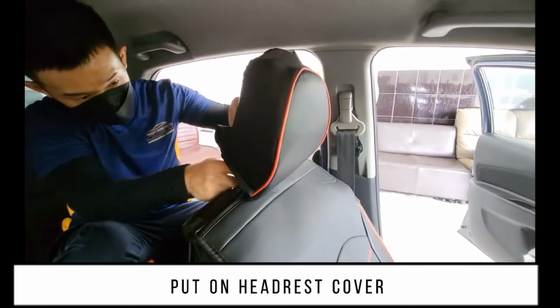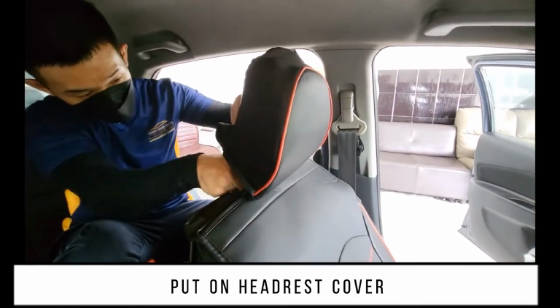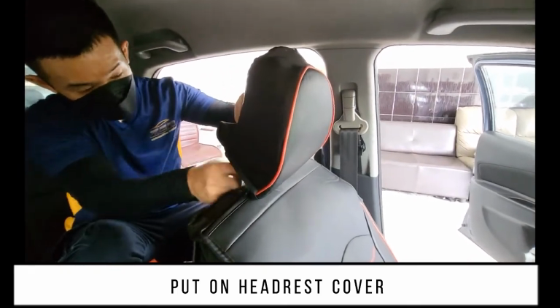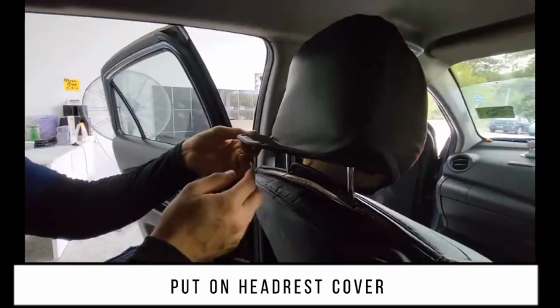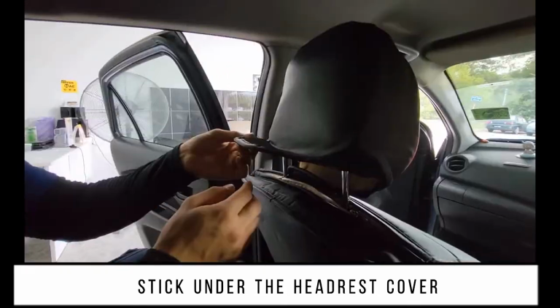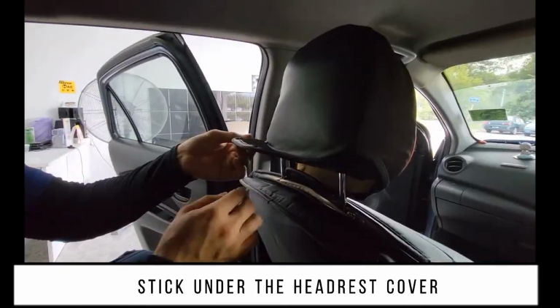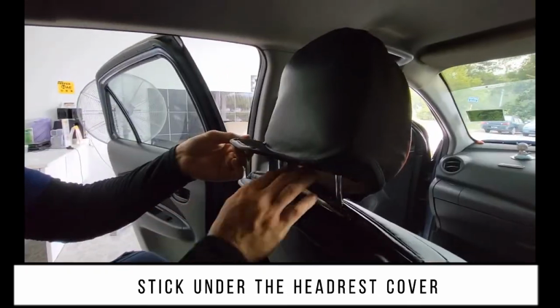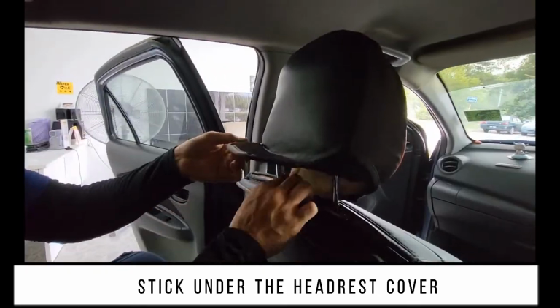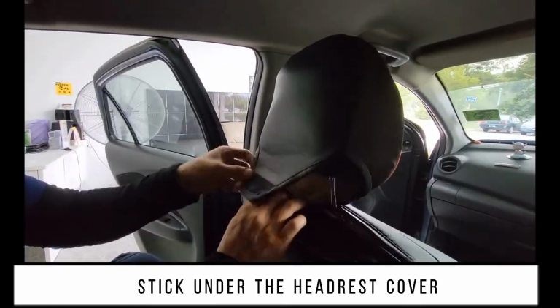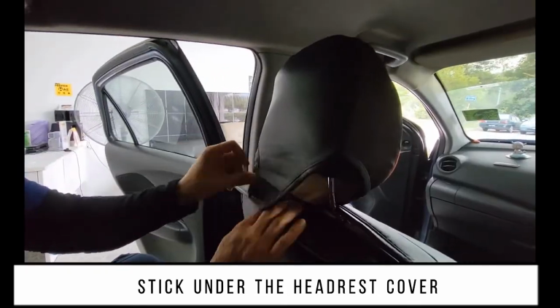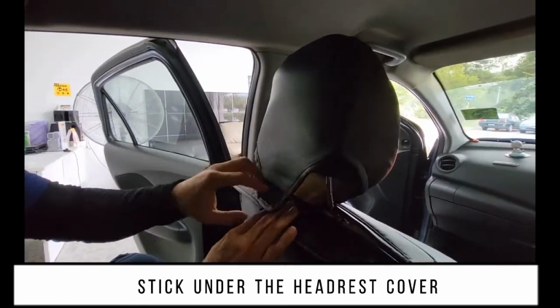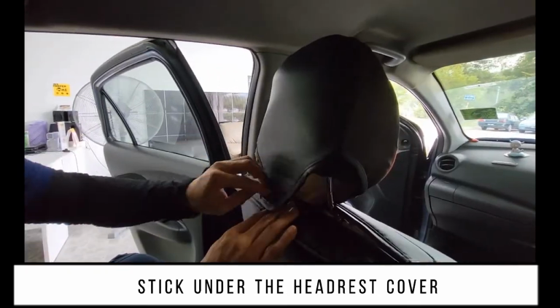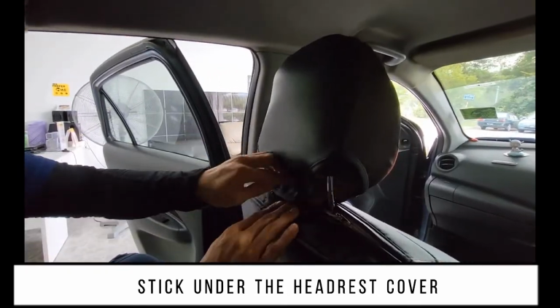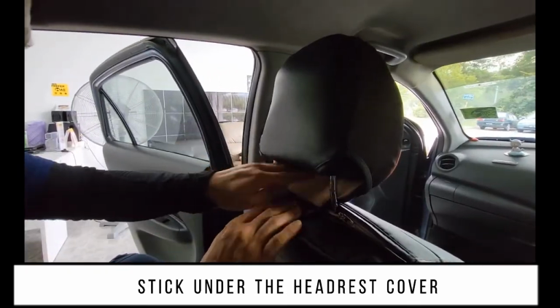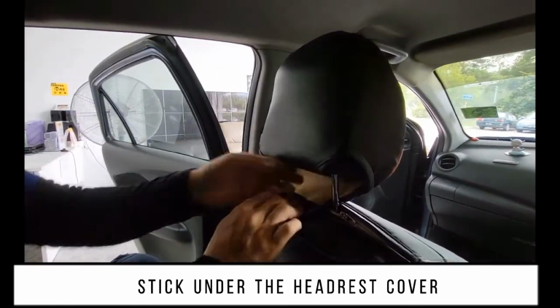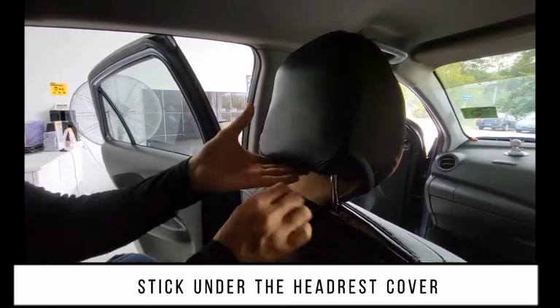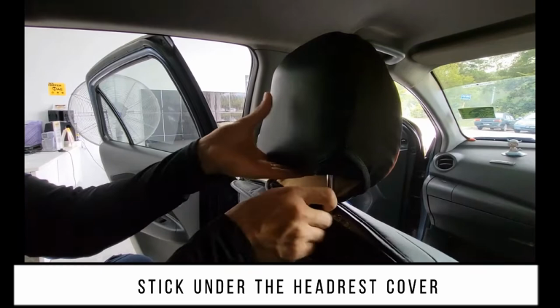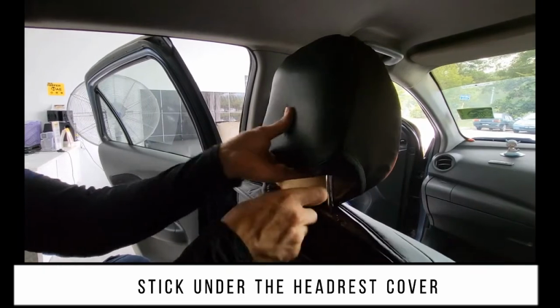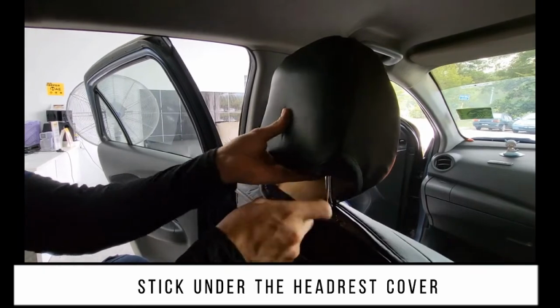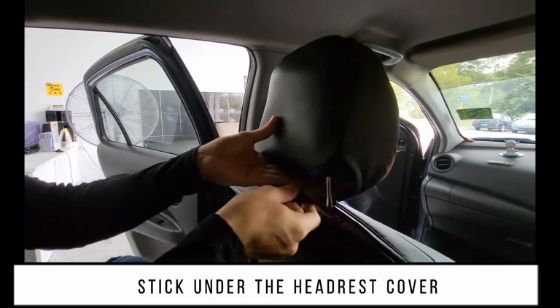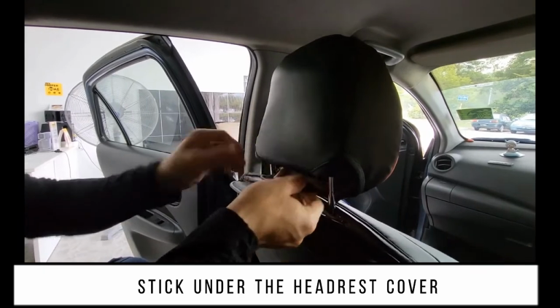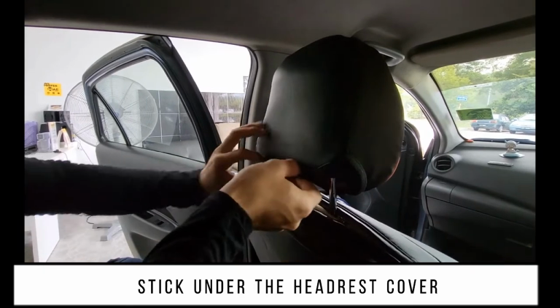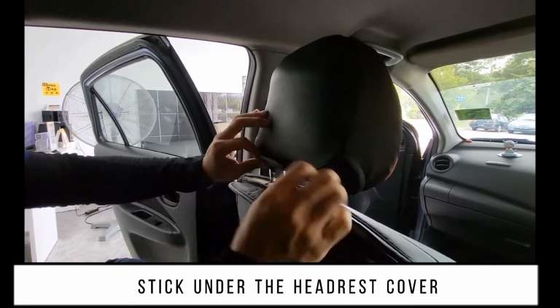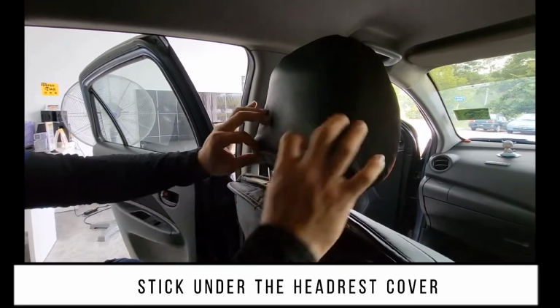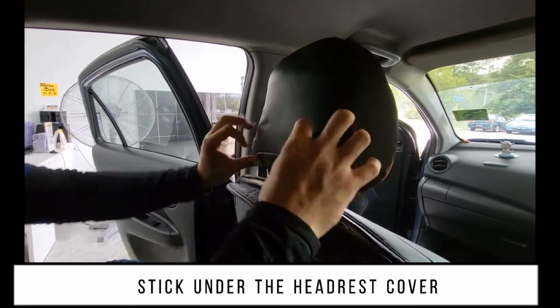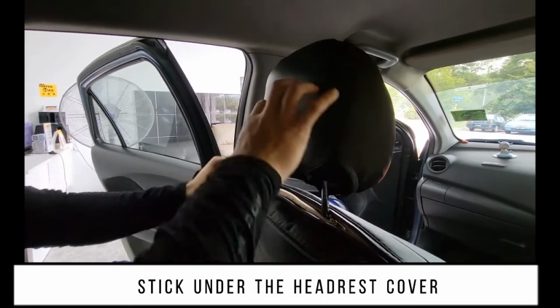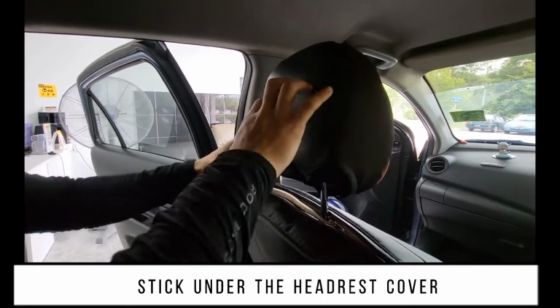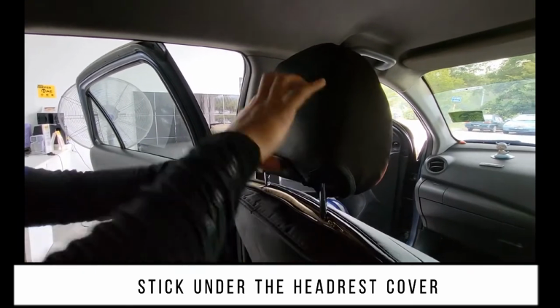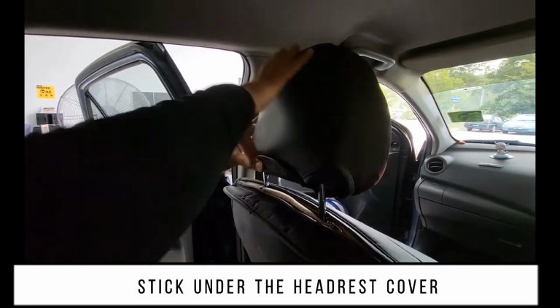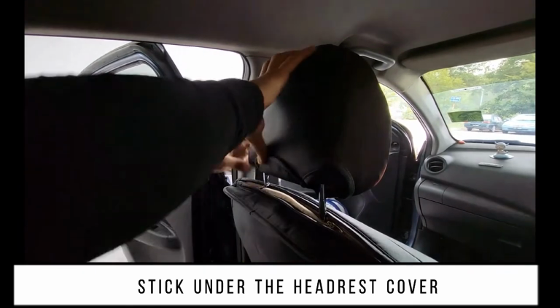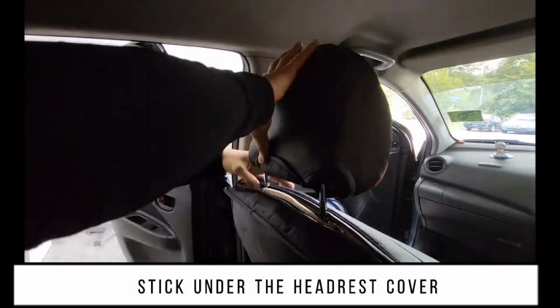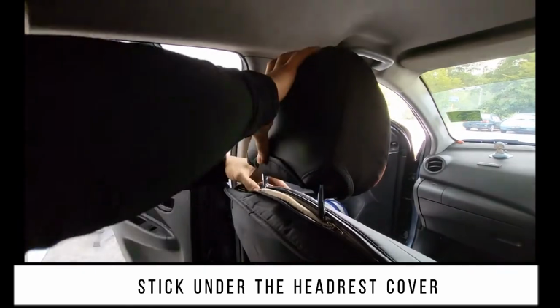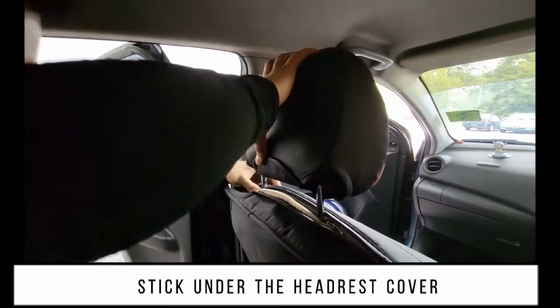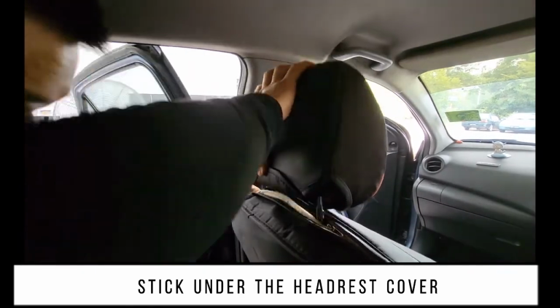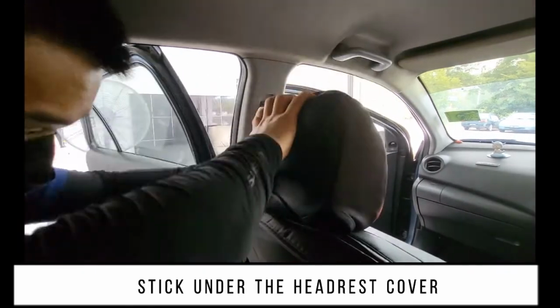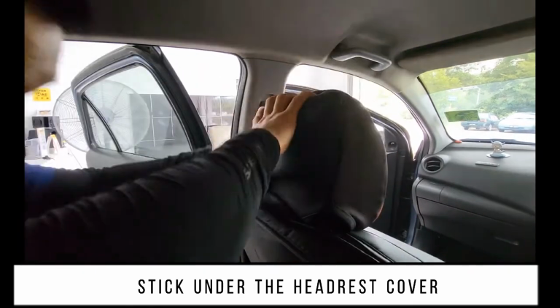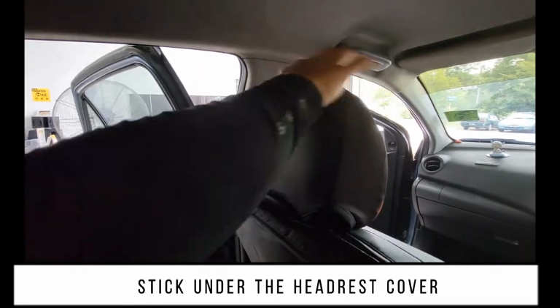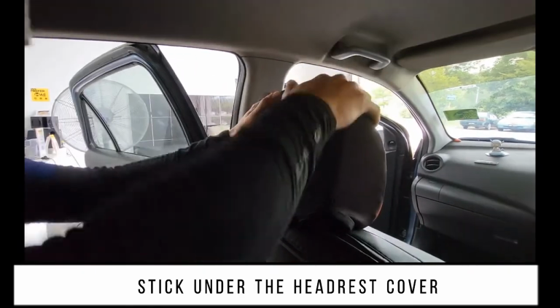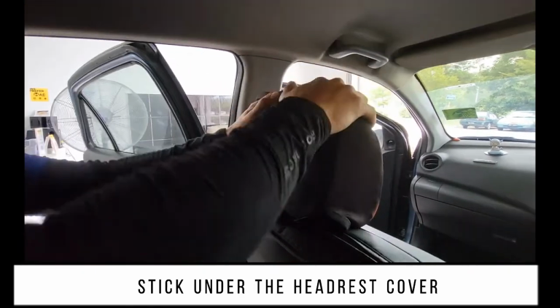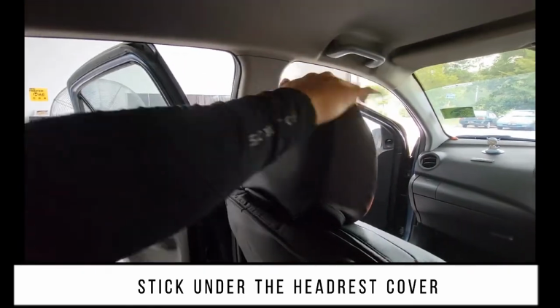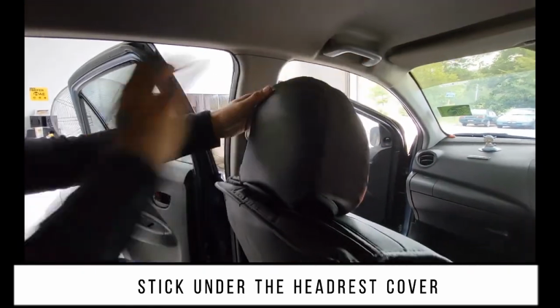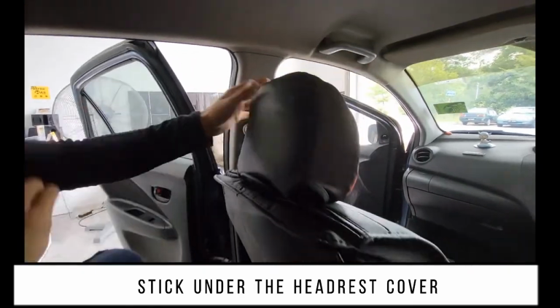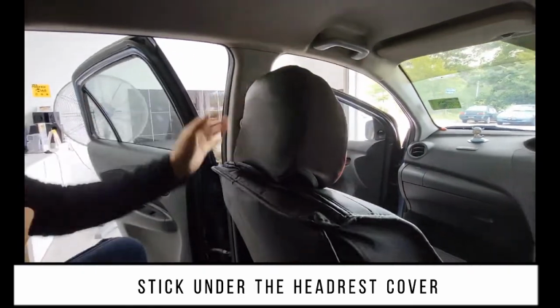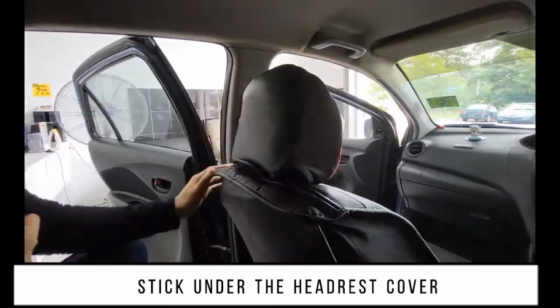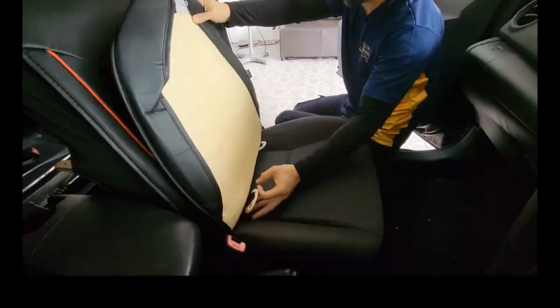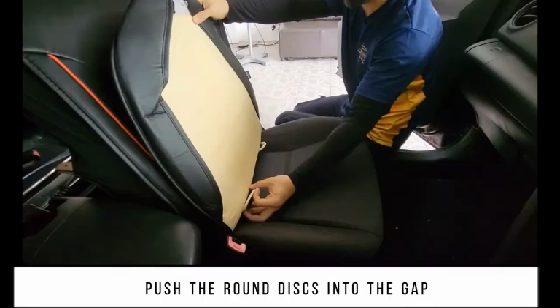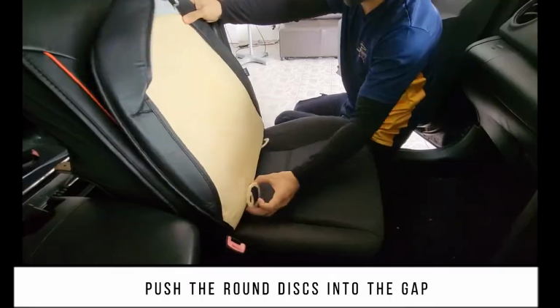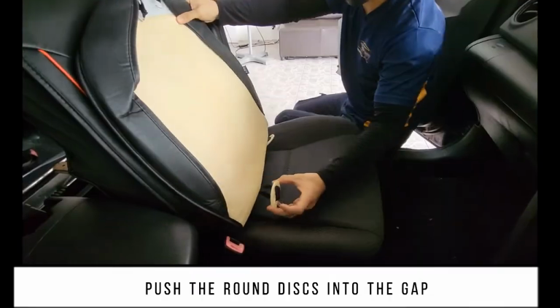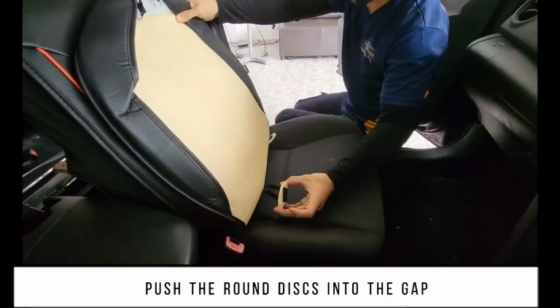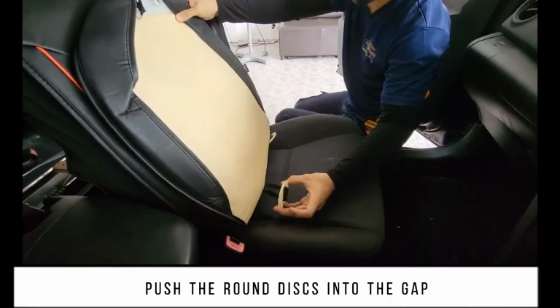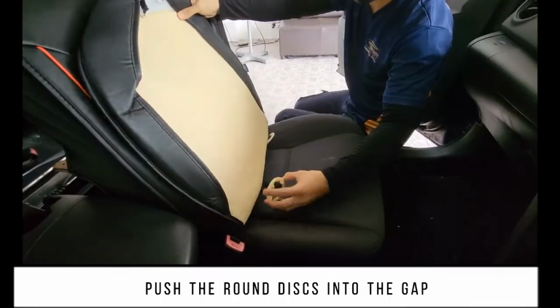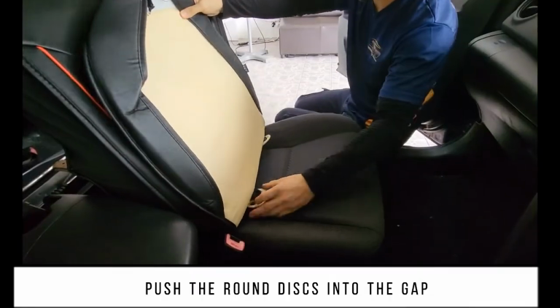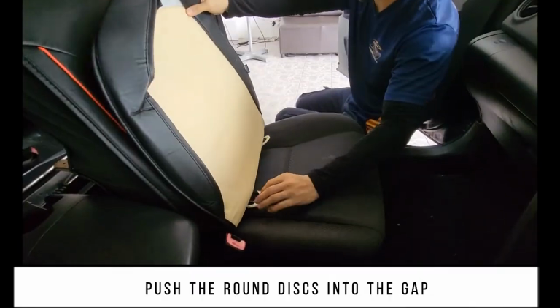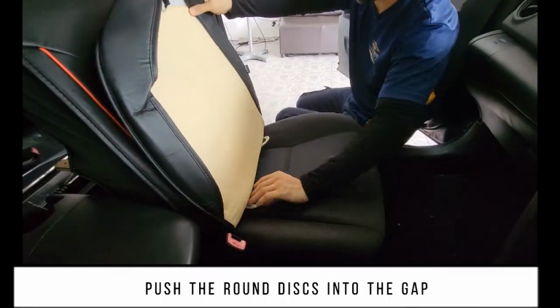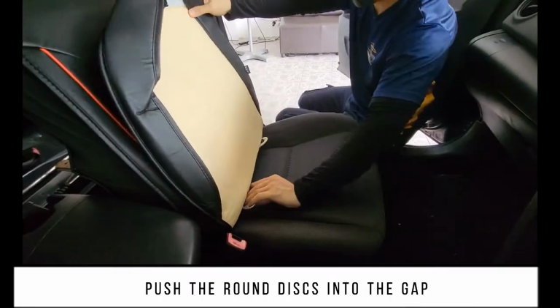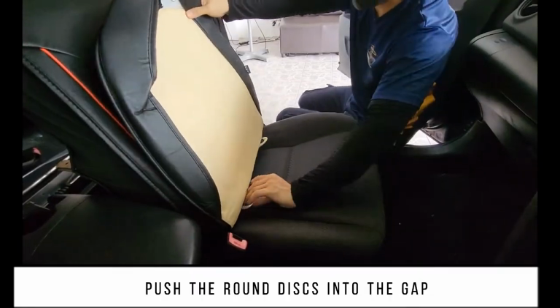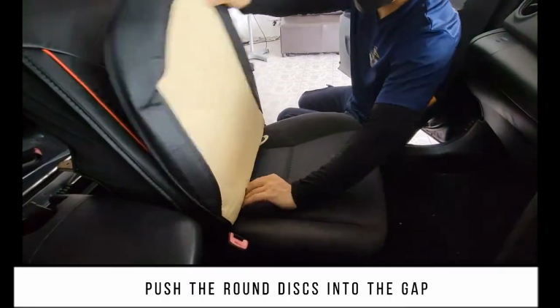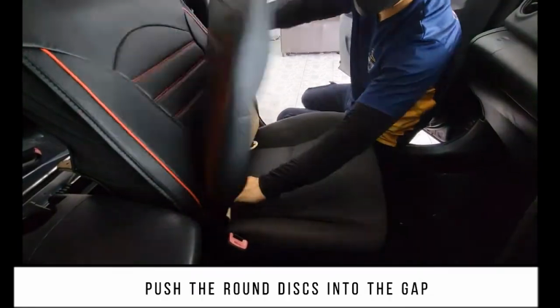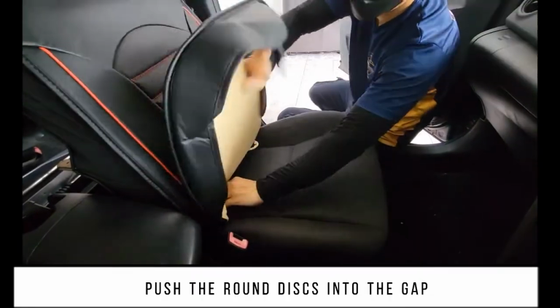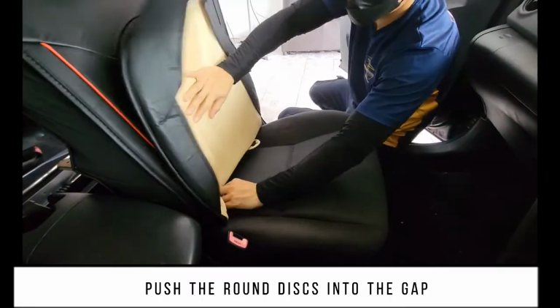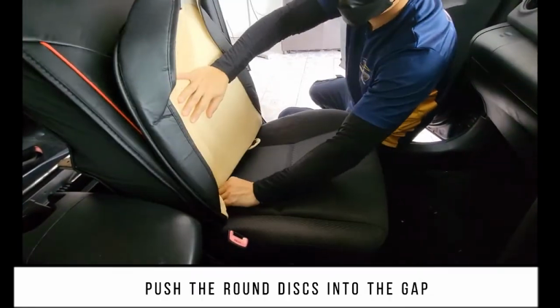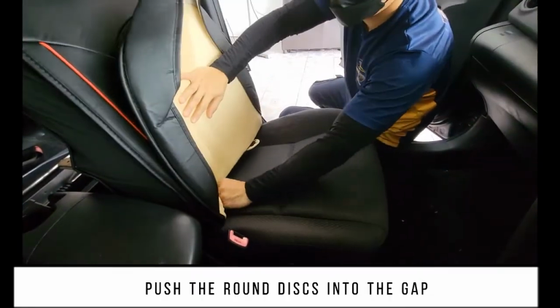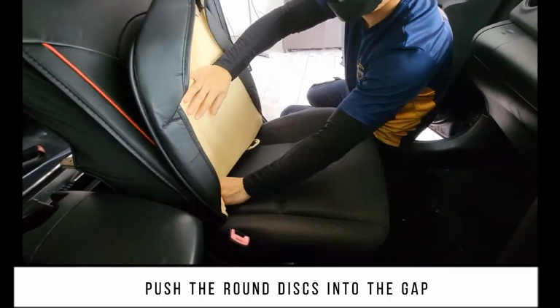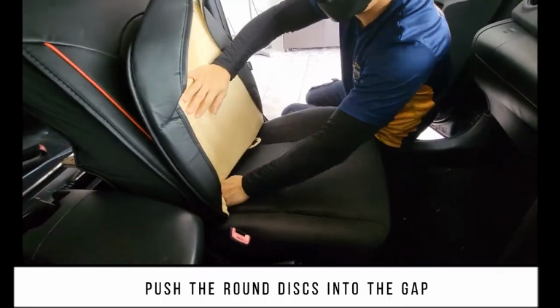Stick under the headrest cover. Then push the round discs into the gap.